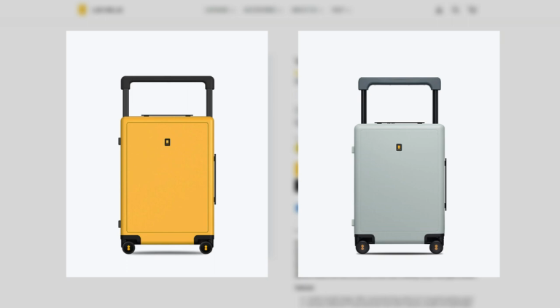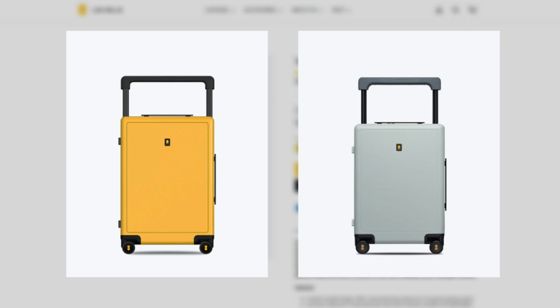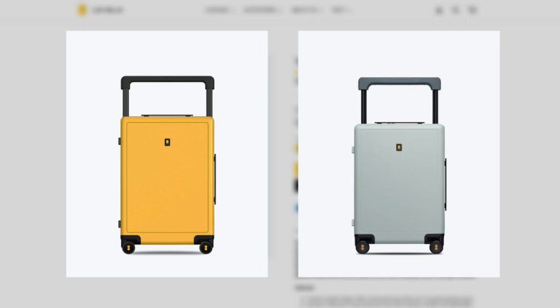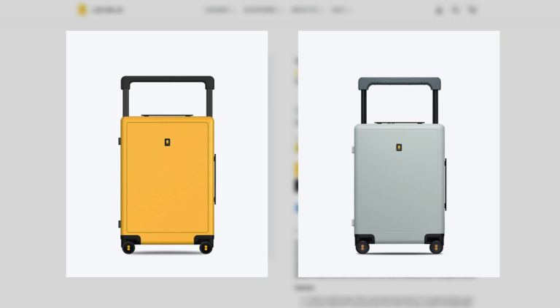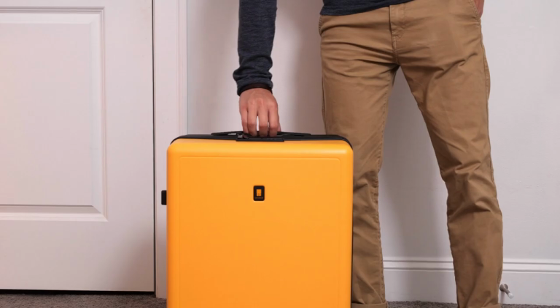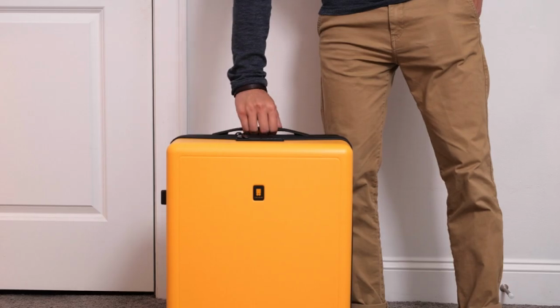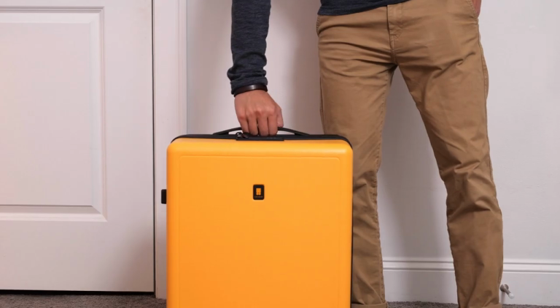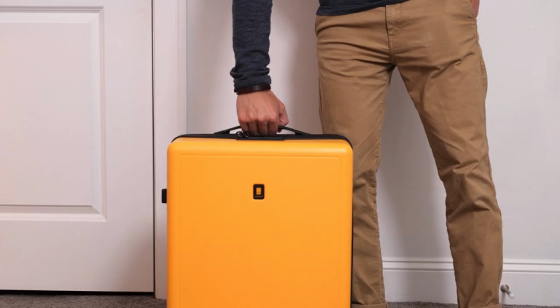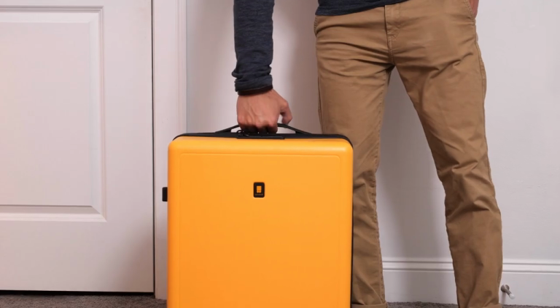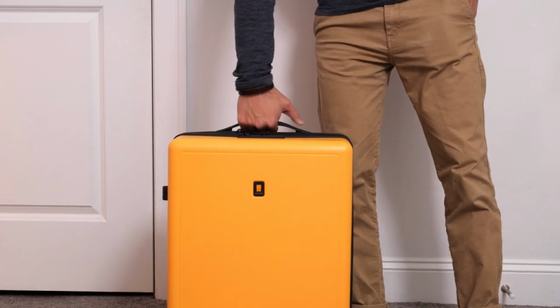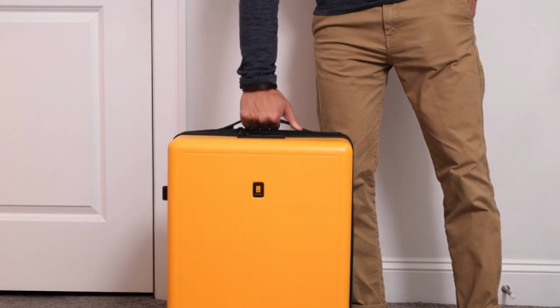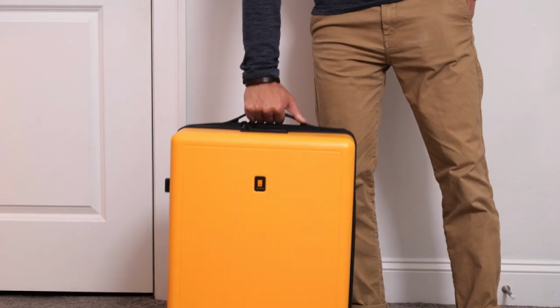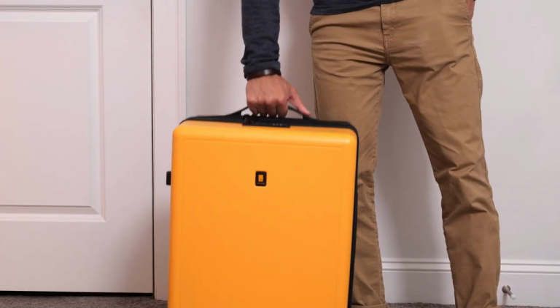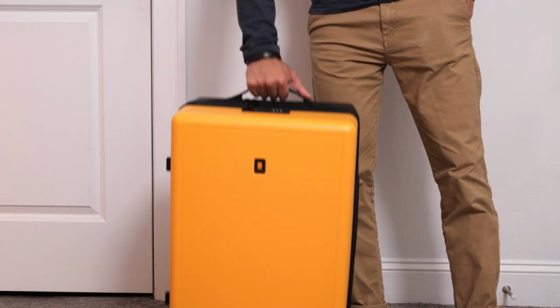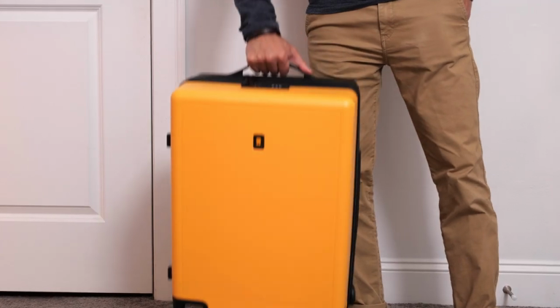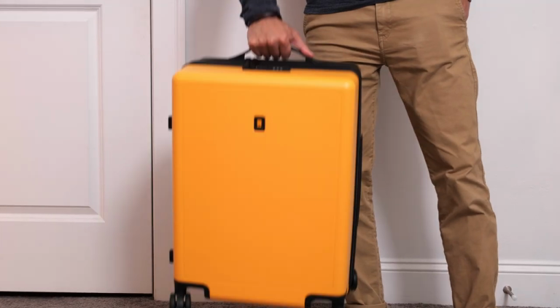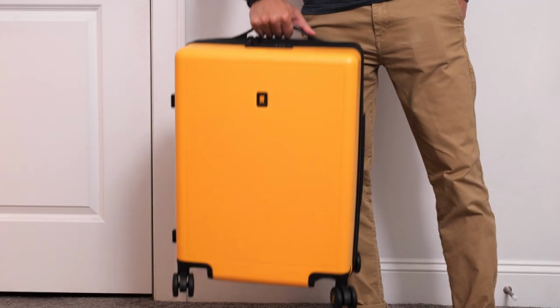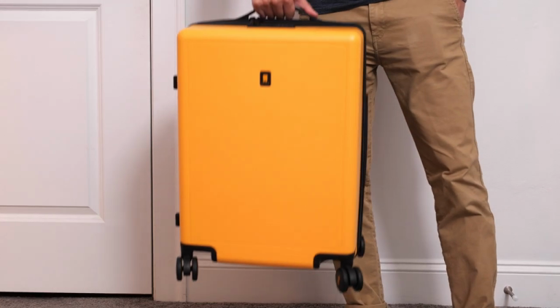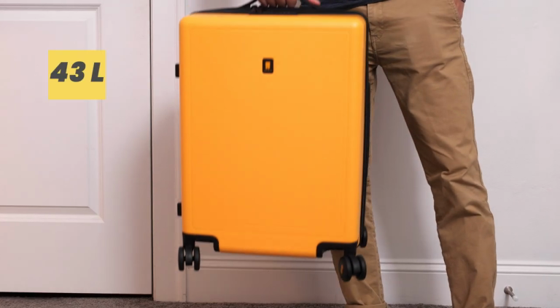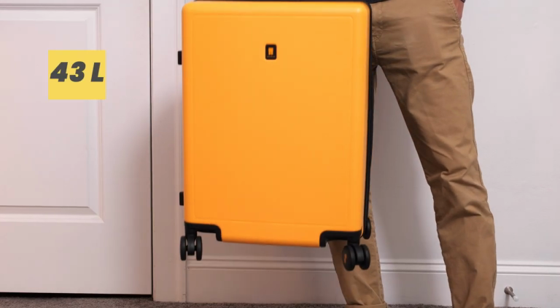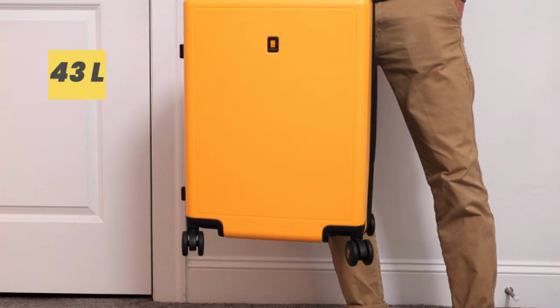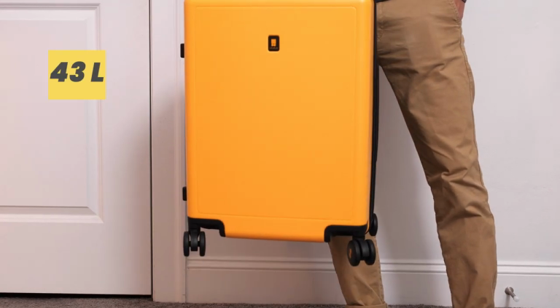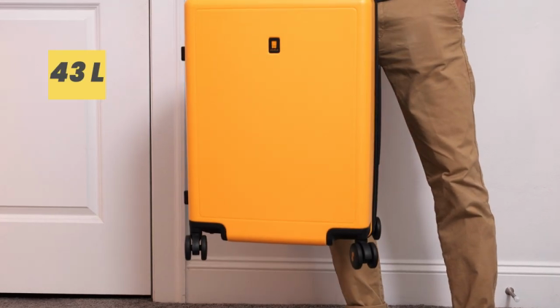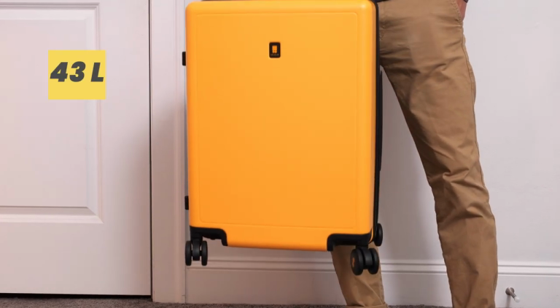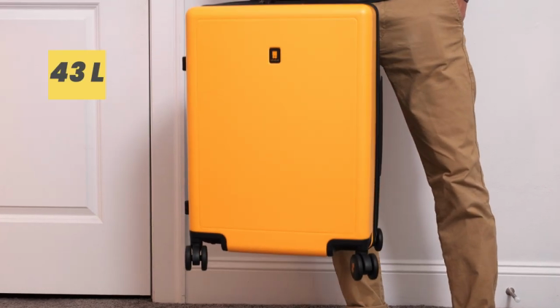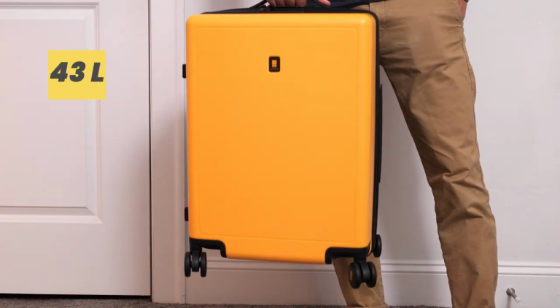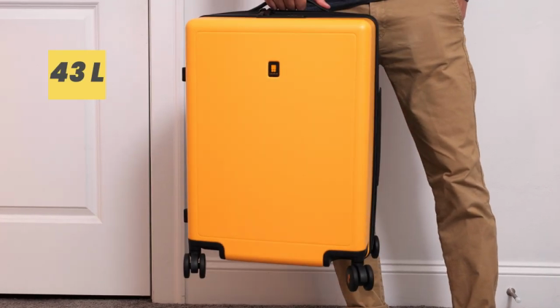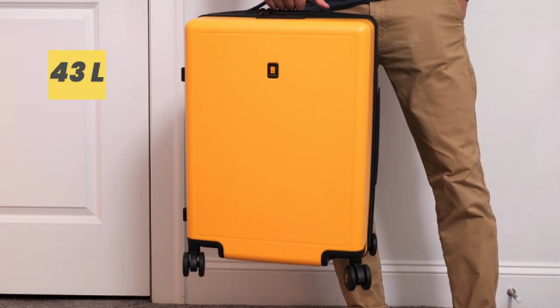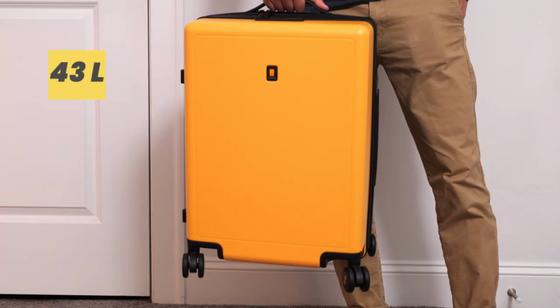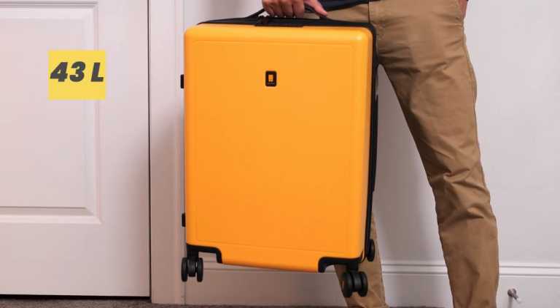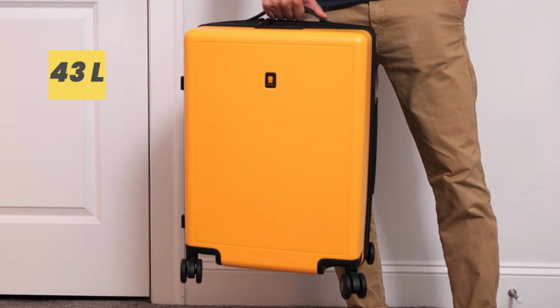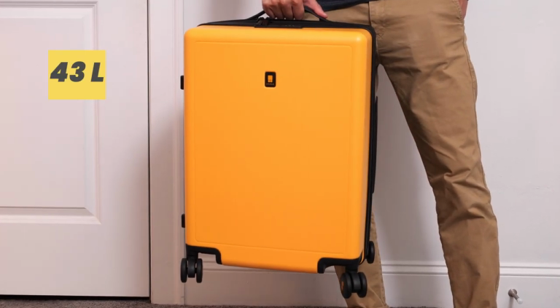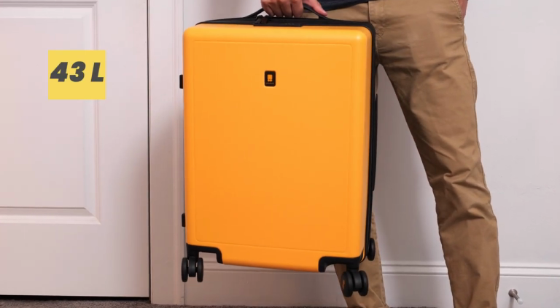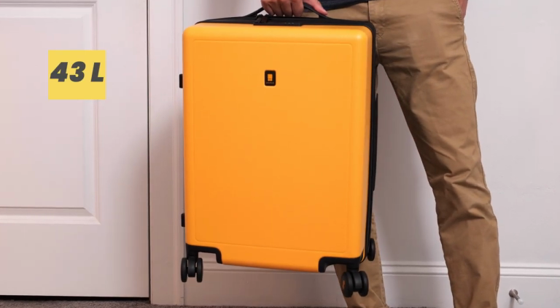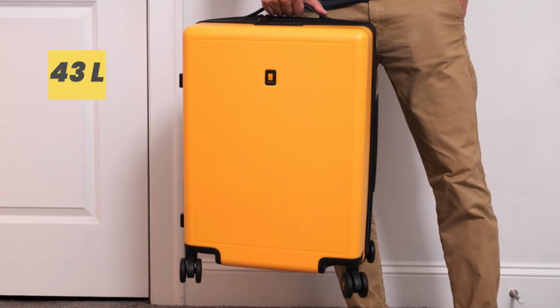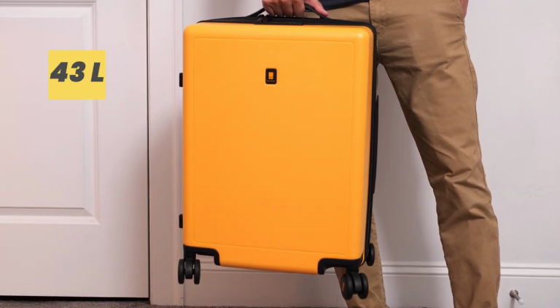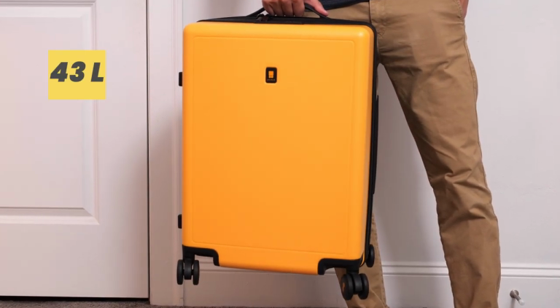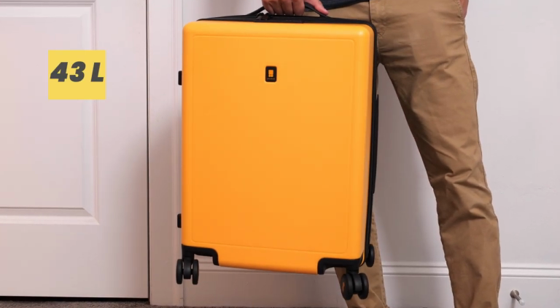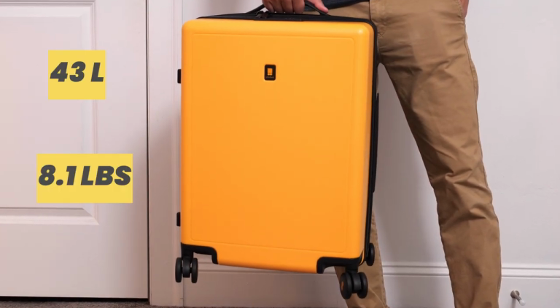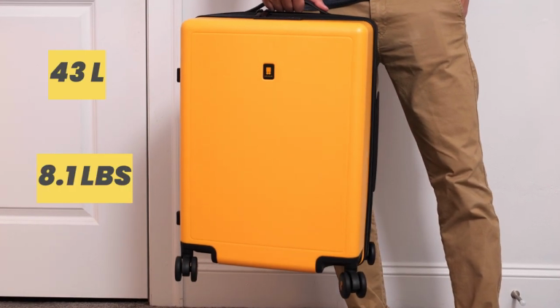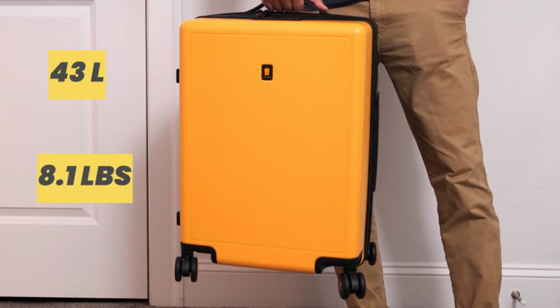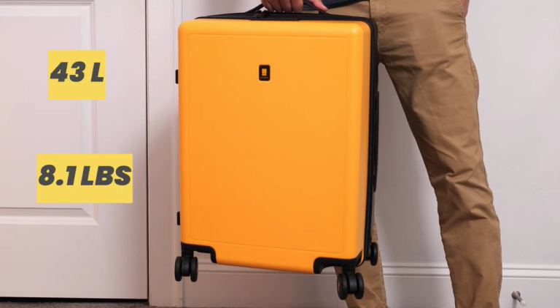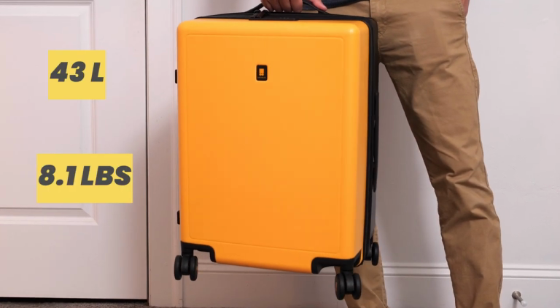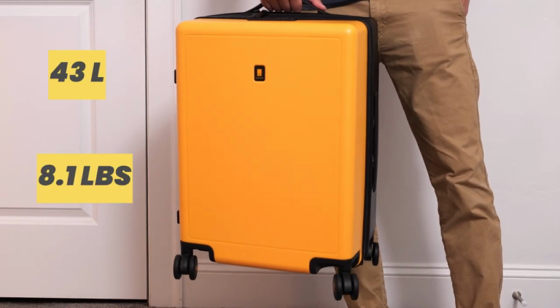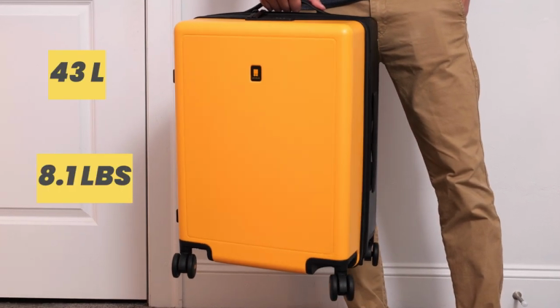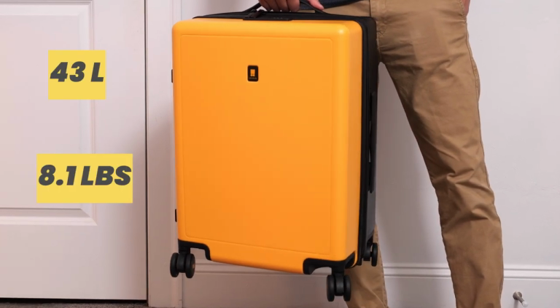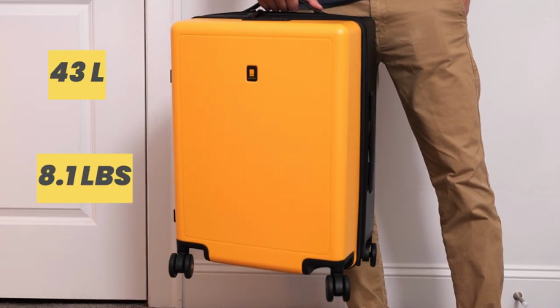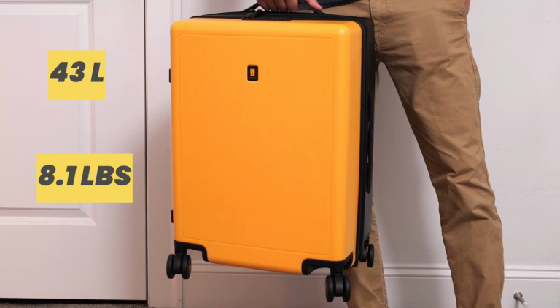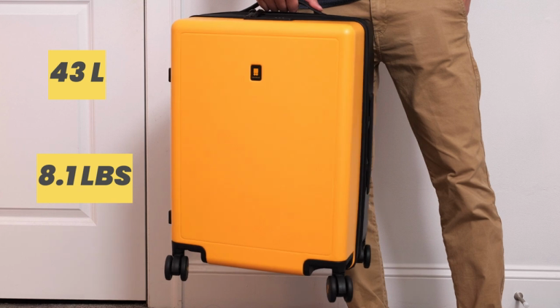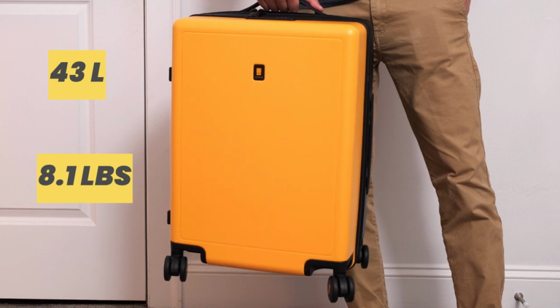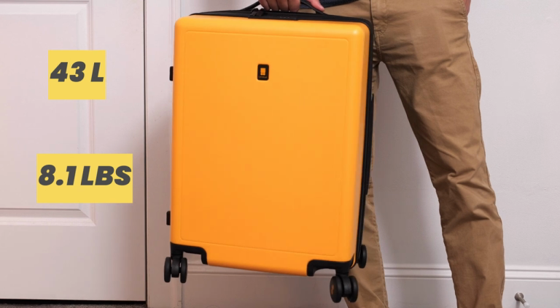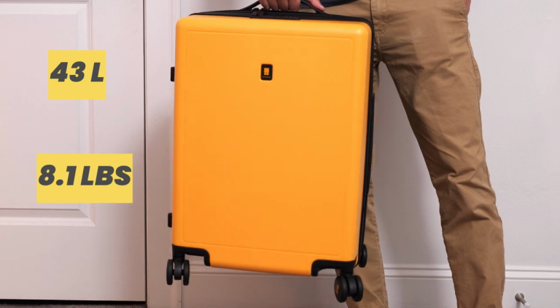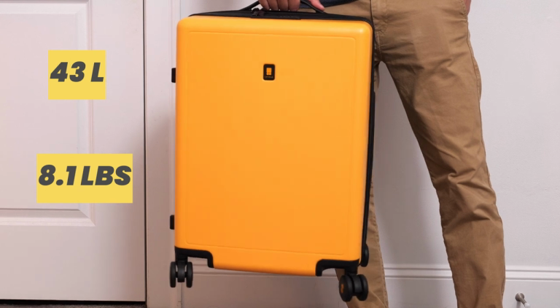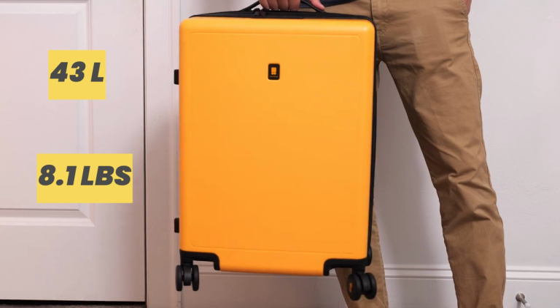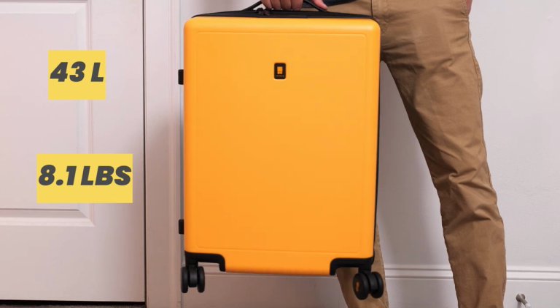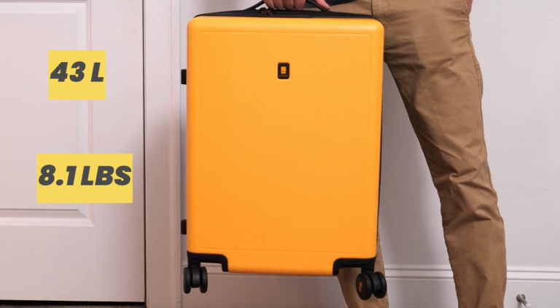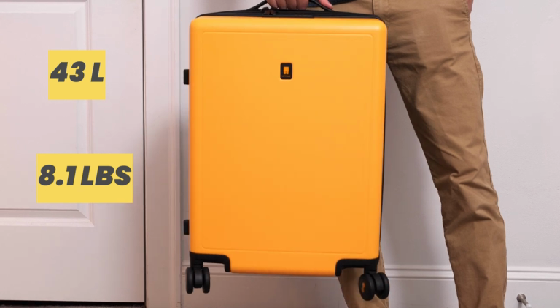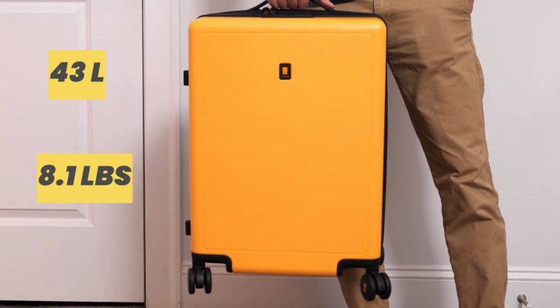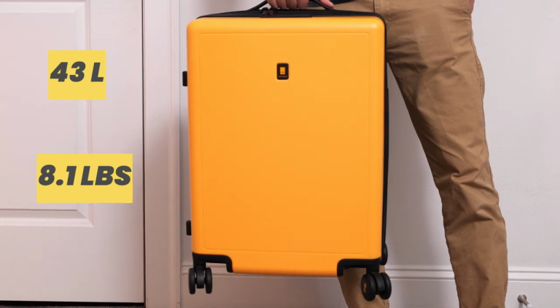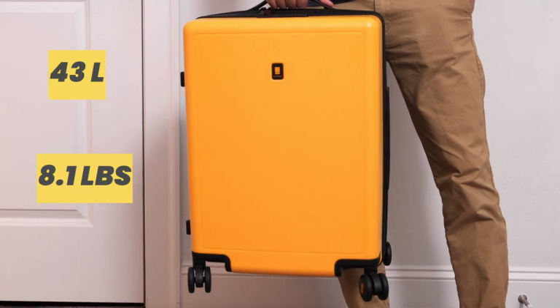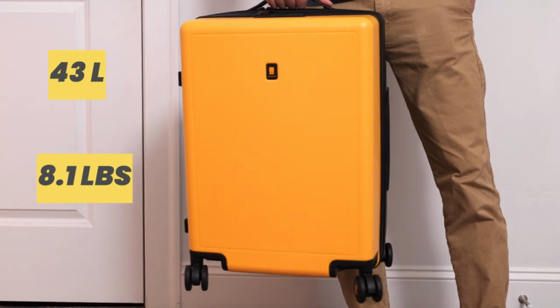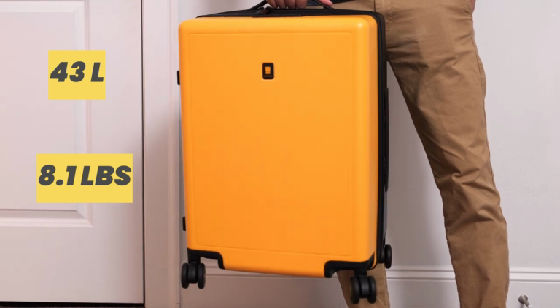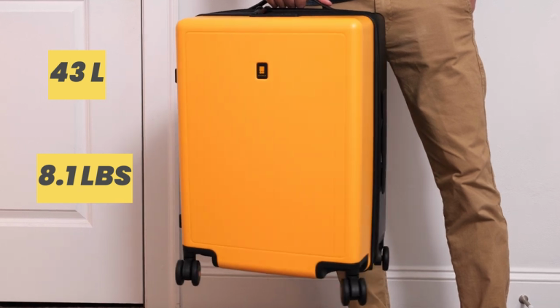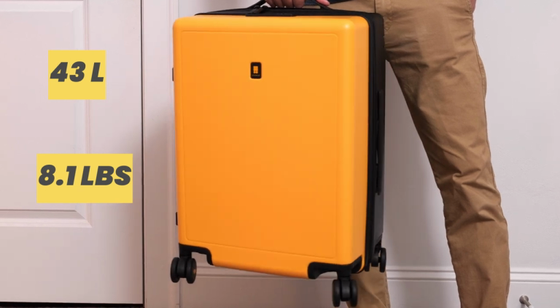The Voyager has a carrying capacity of 43 liters and weighs in at 8.1 pounds, which makes it very lightweight.